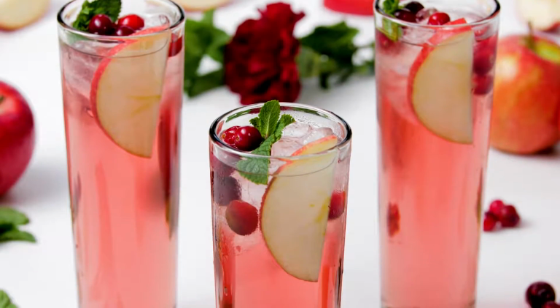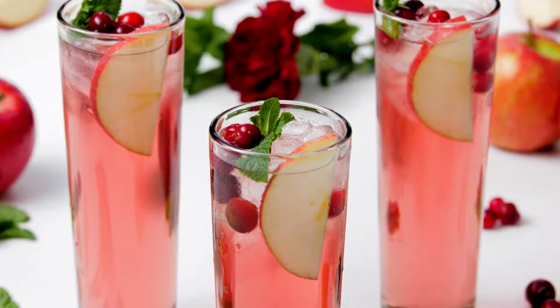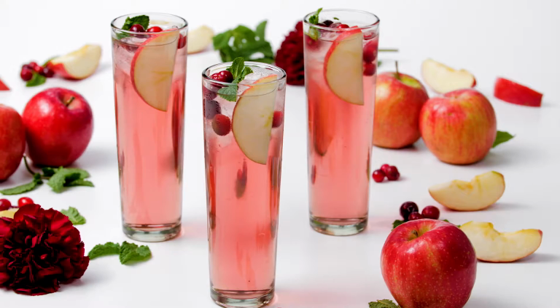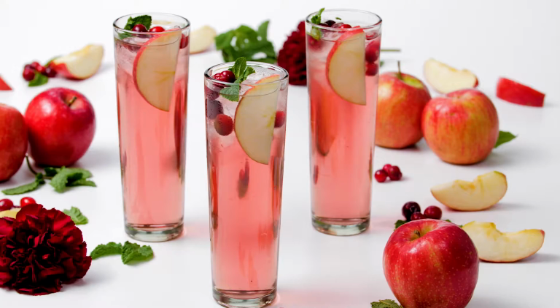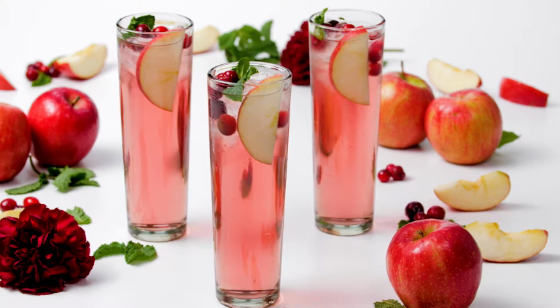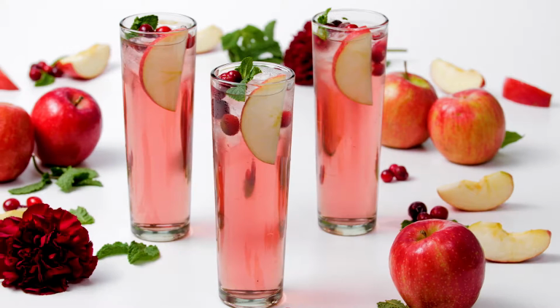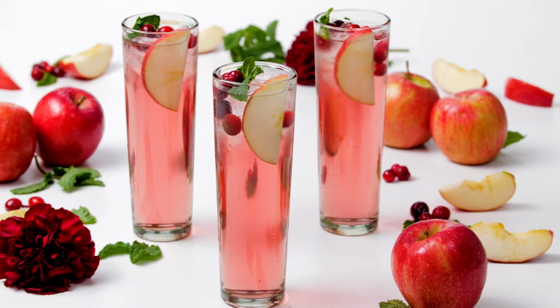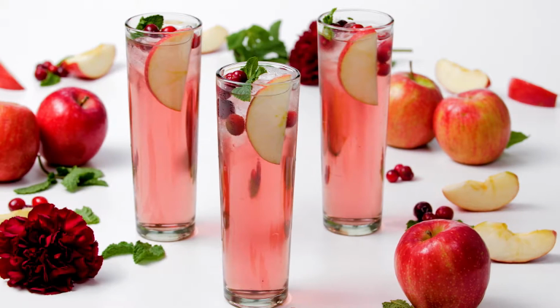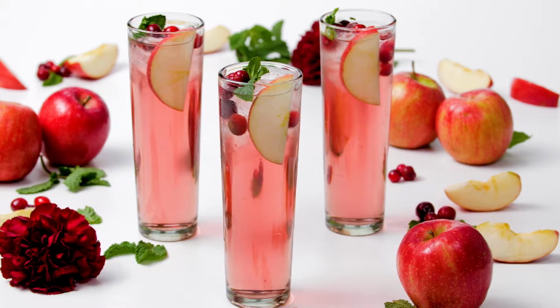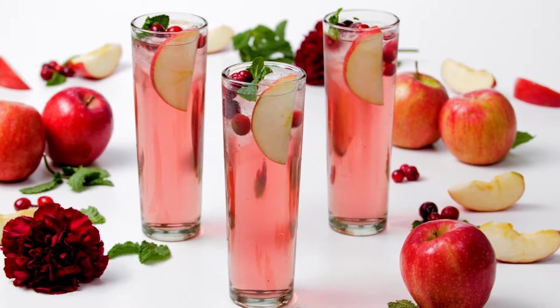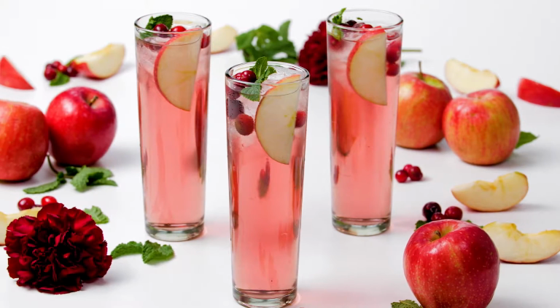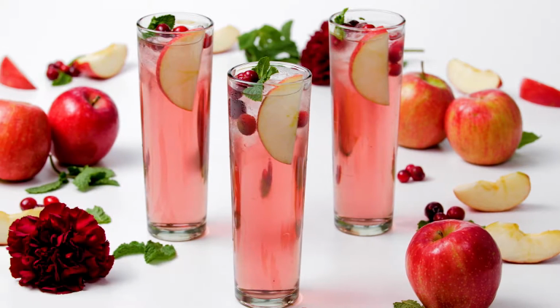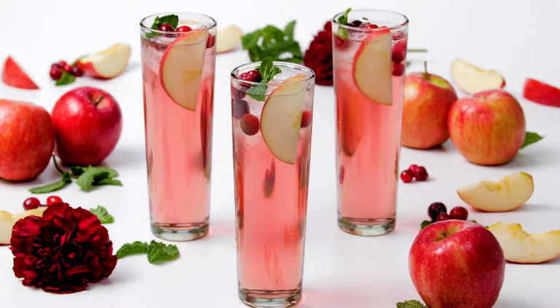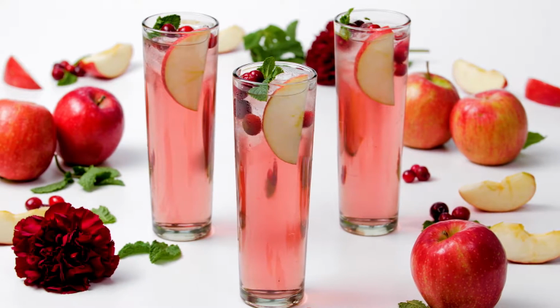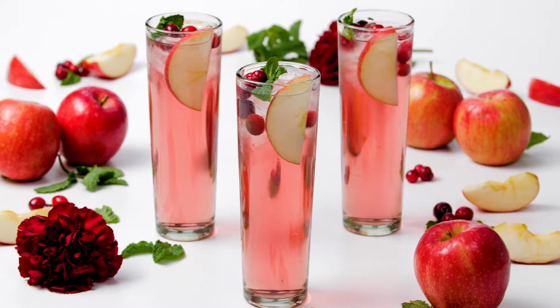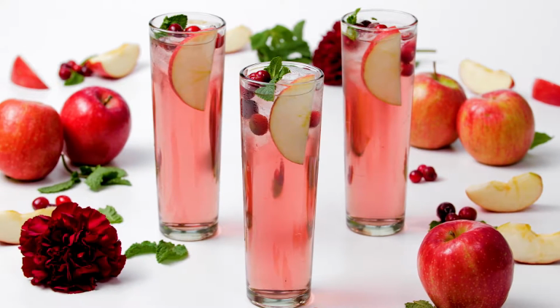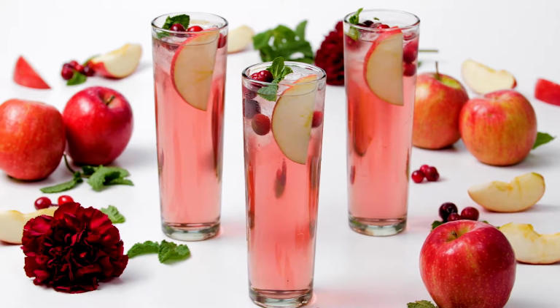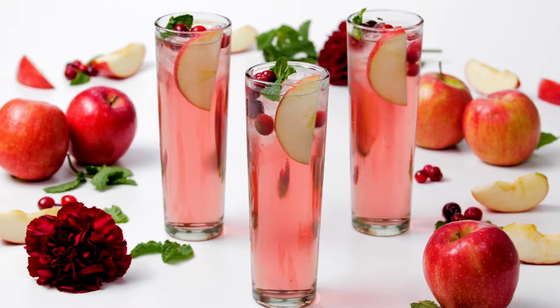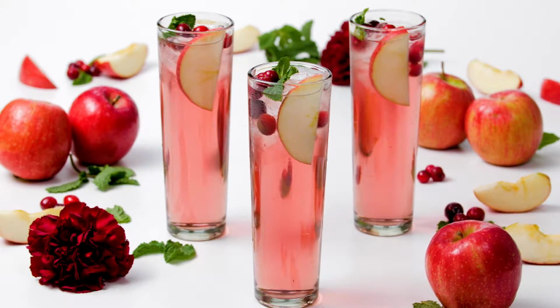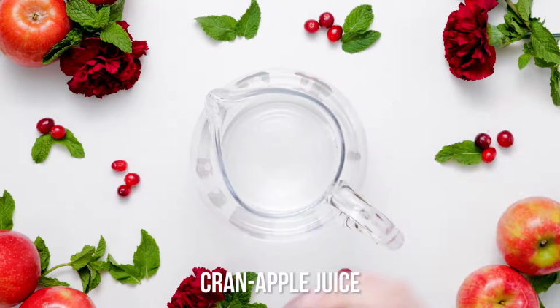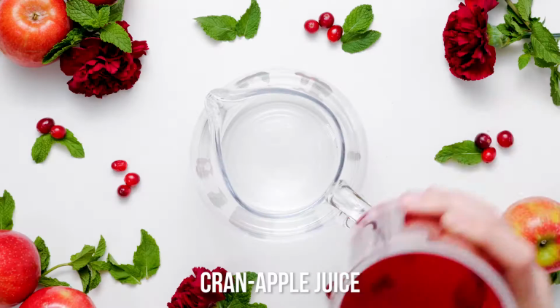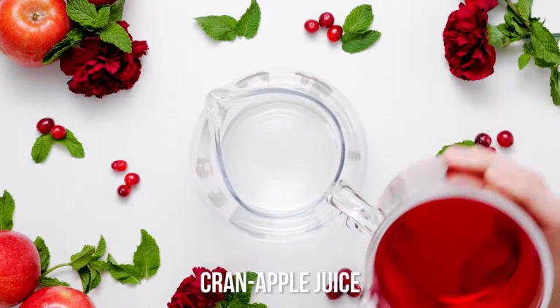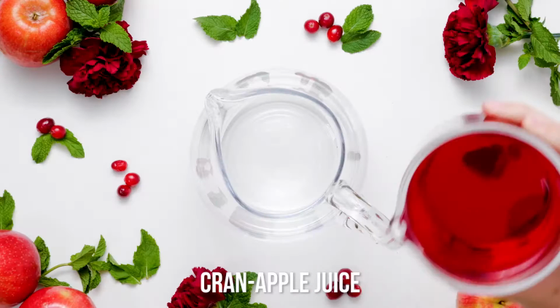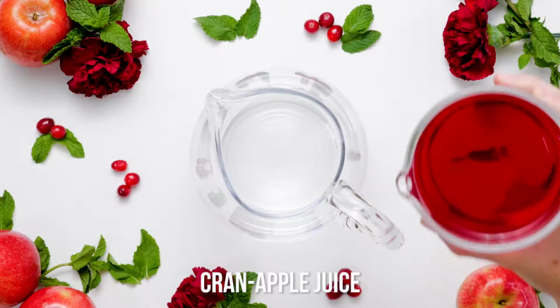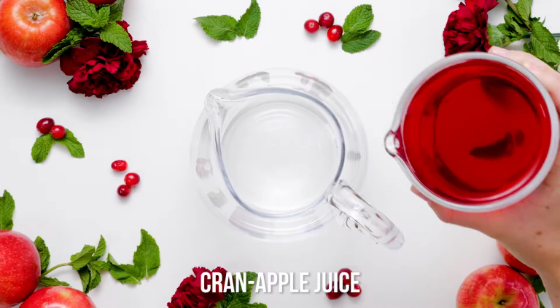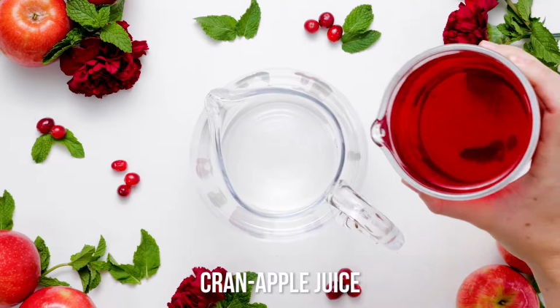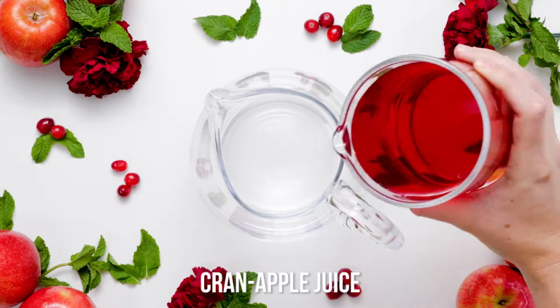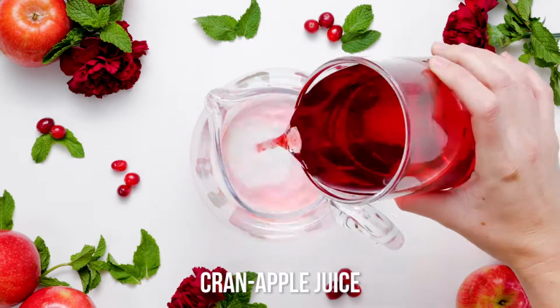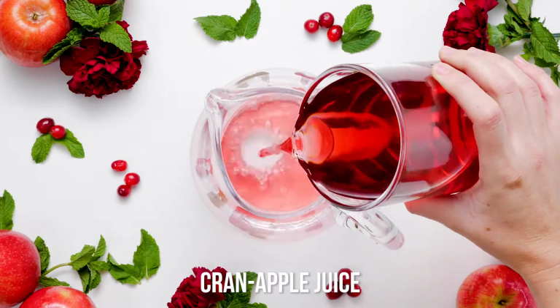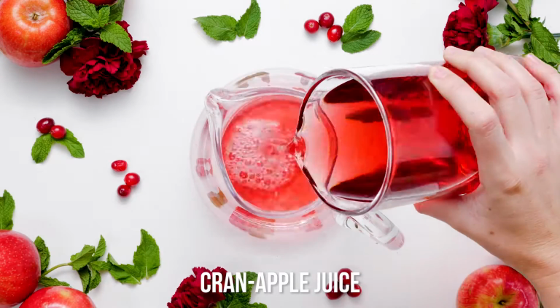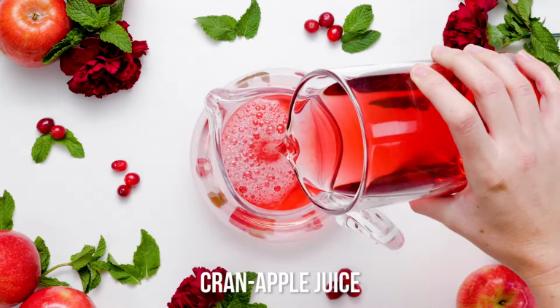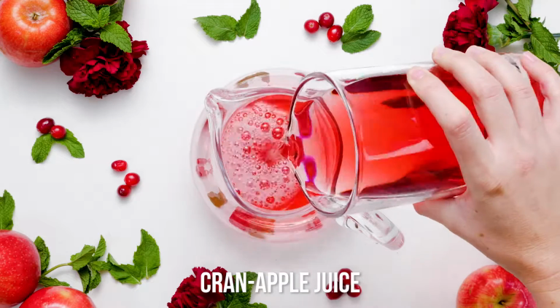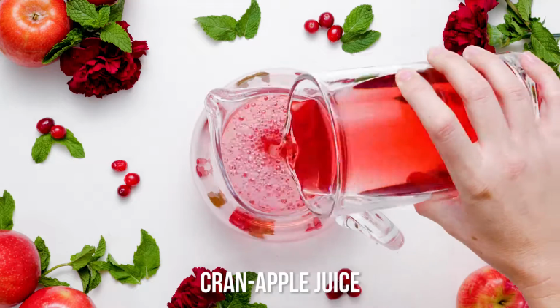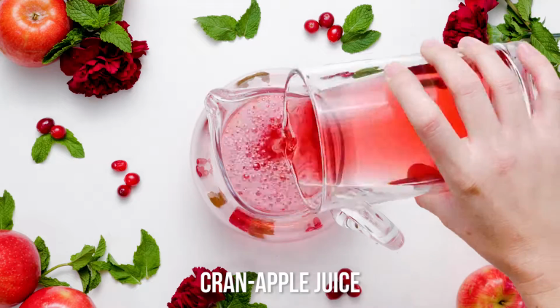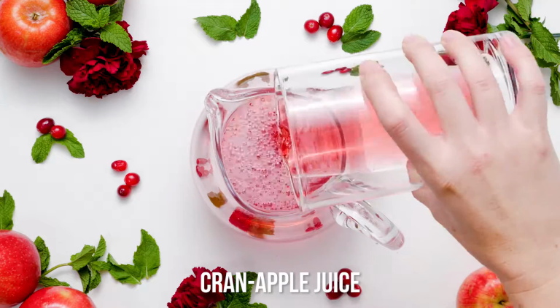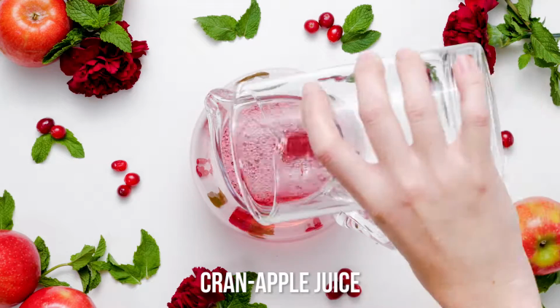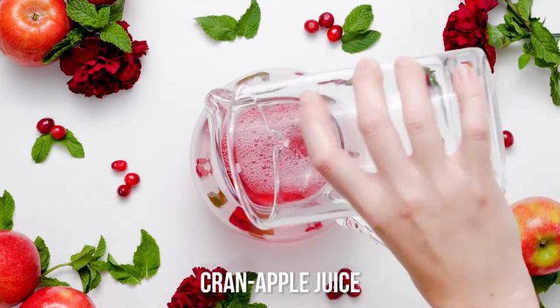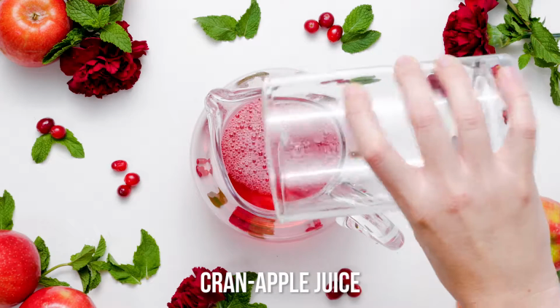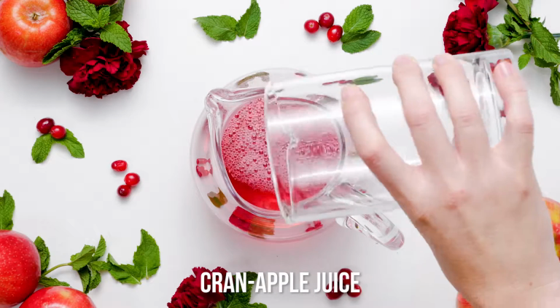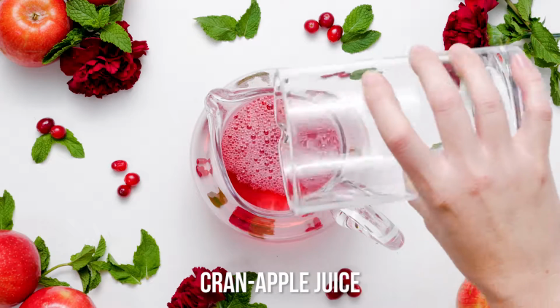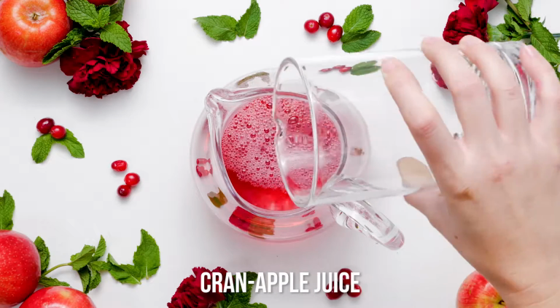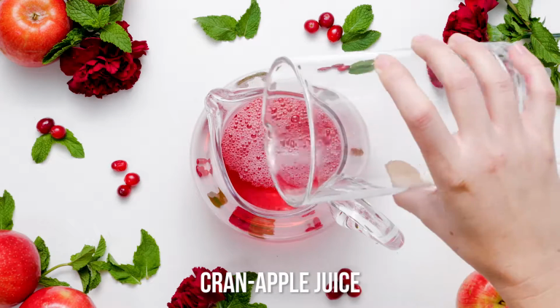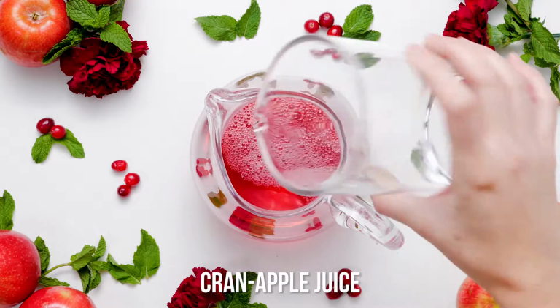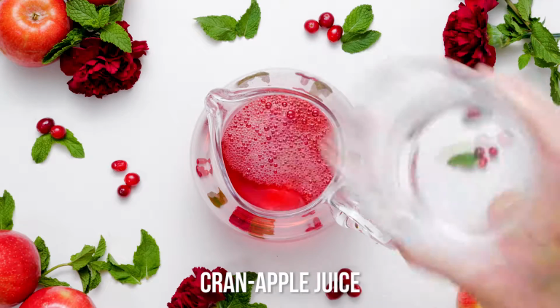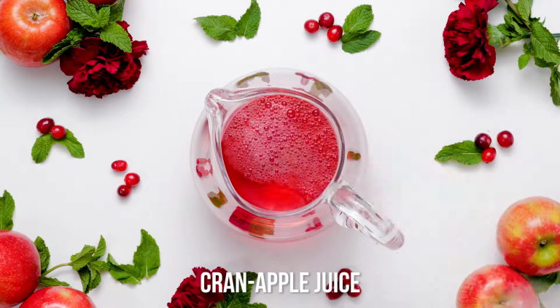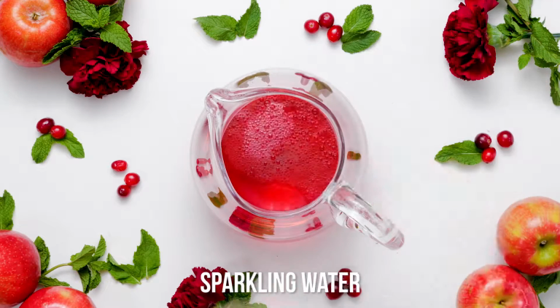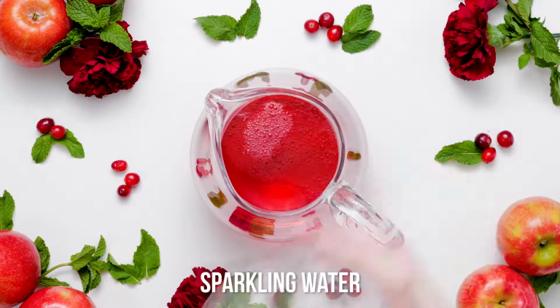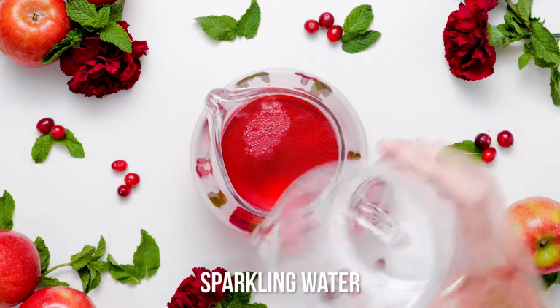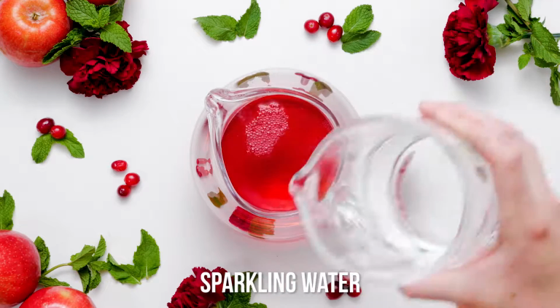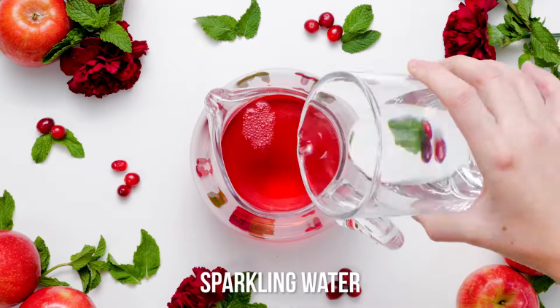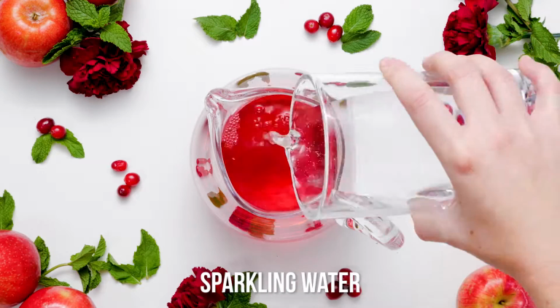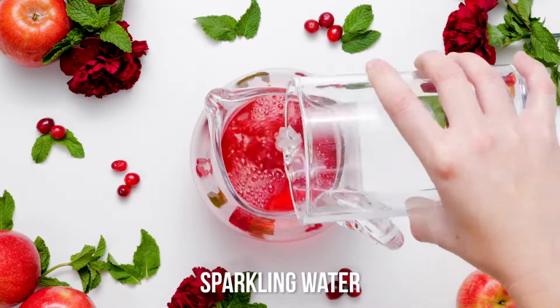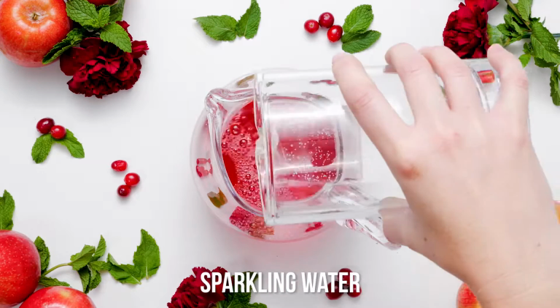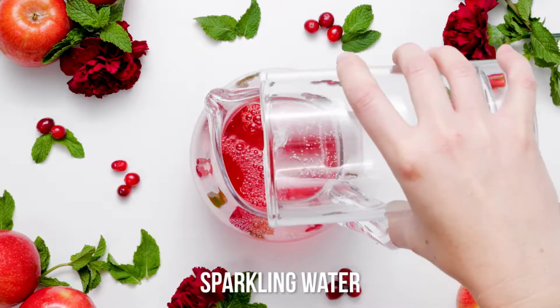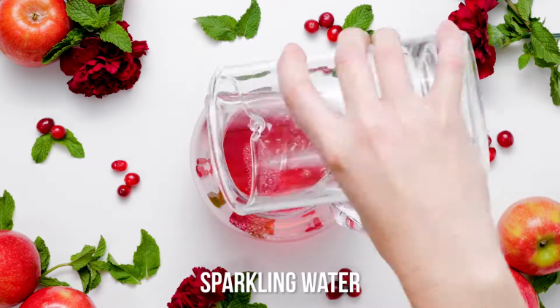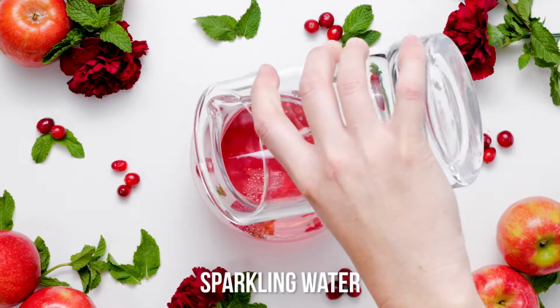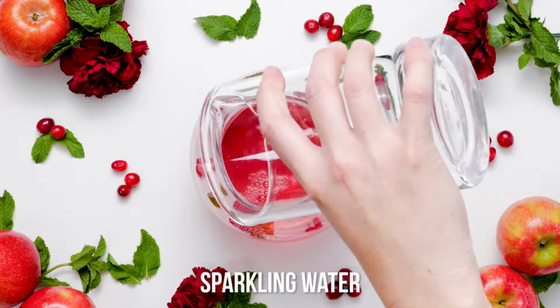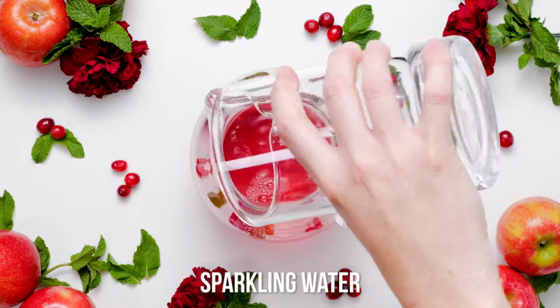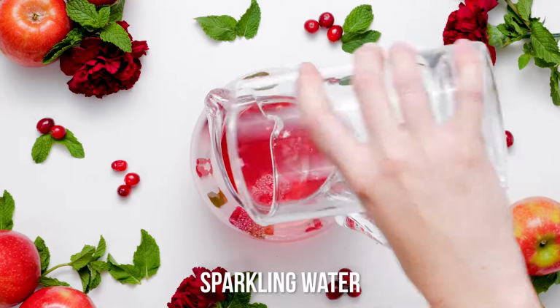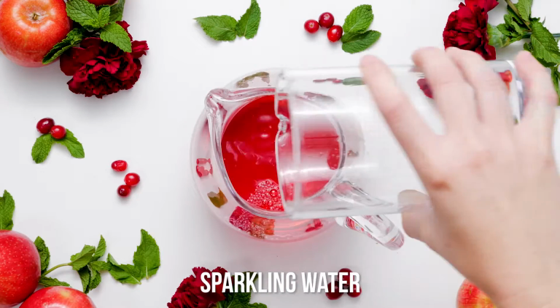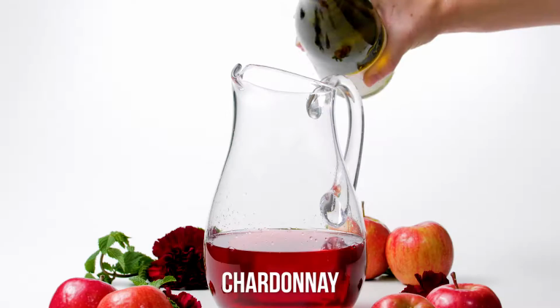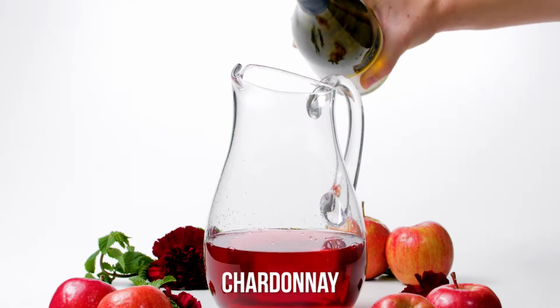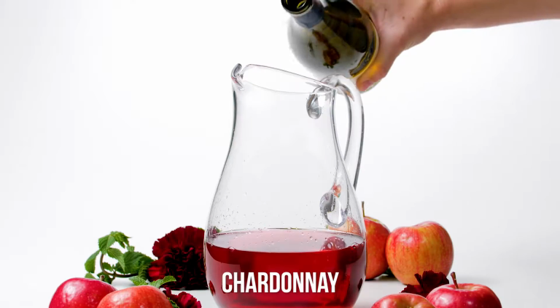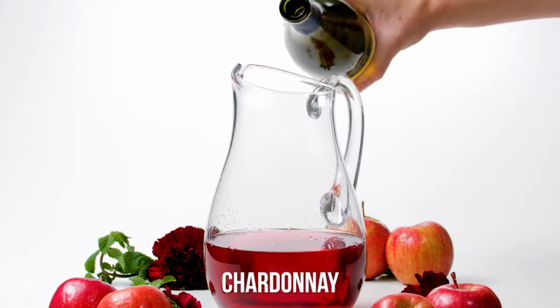Need a drink that lets you be the holiday hostess with the mostest without being chained to the wet bar serving up cocktails?